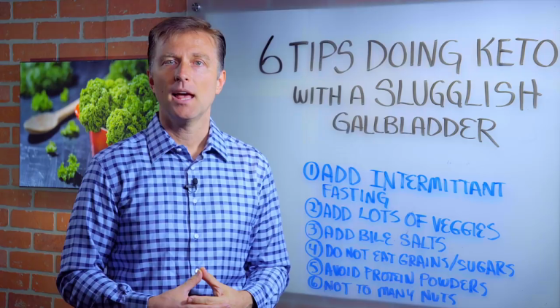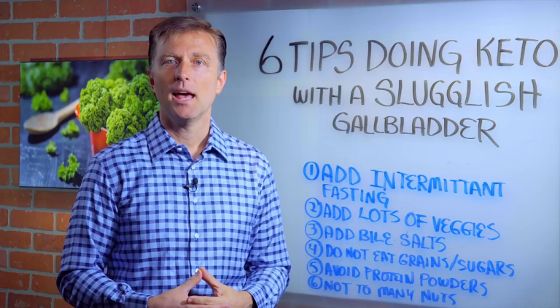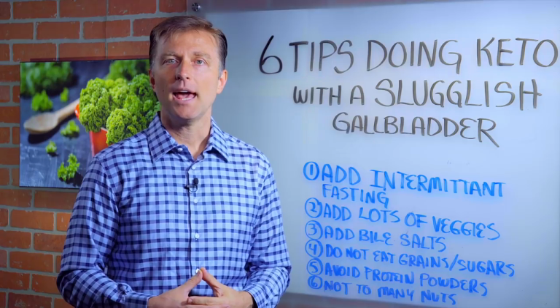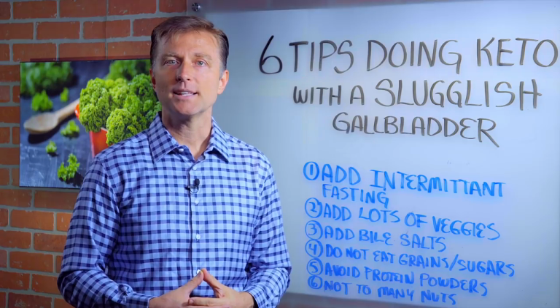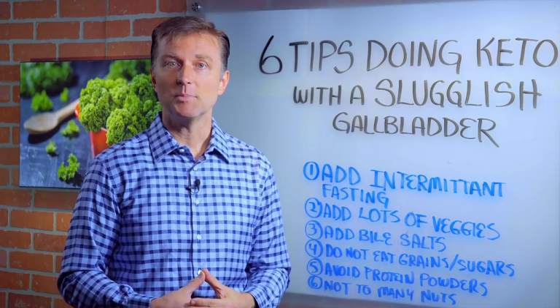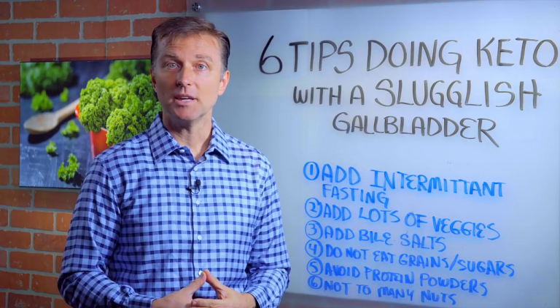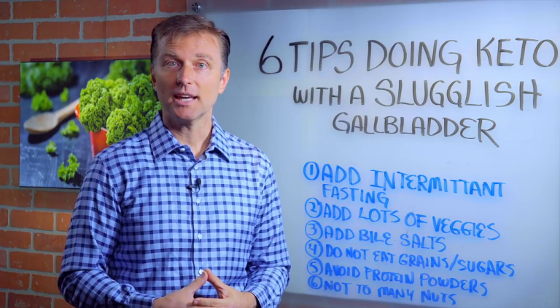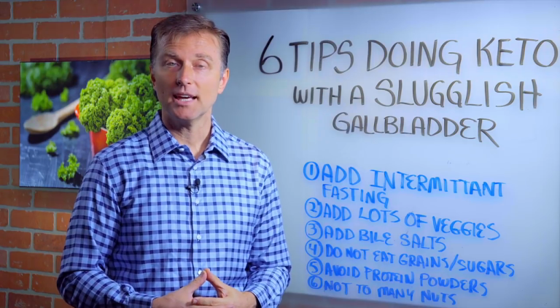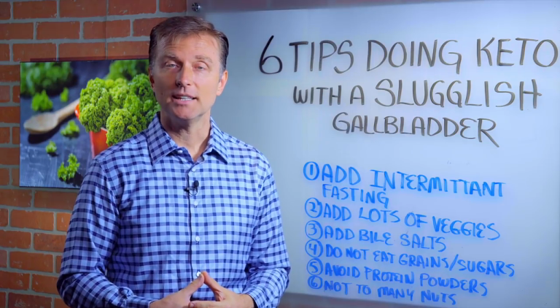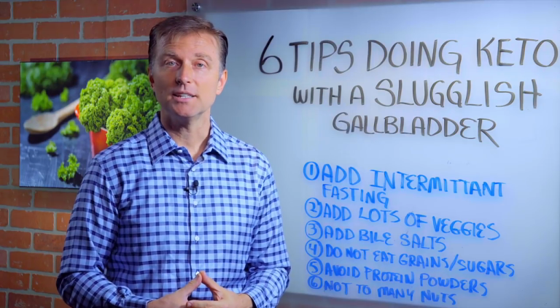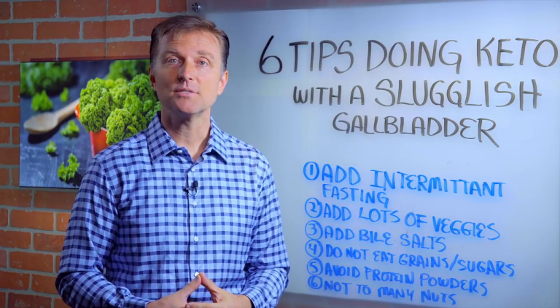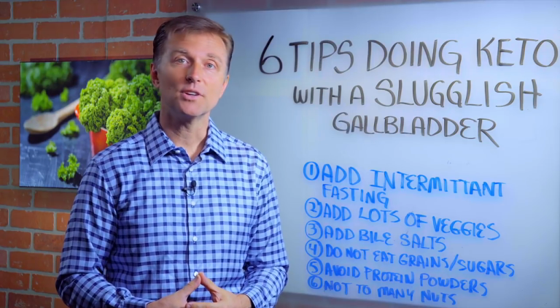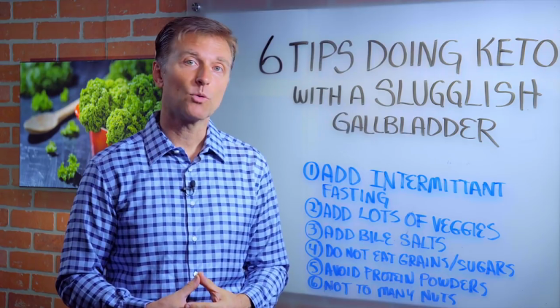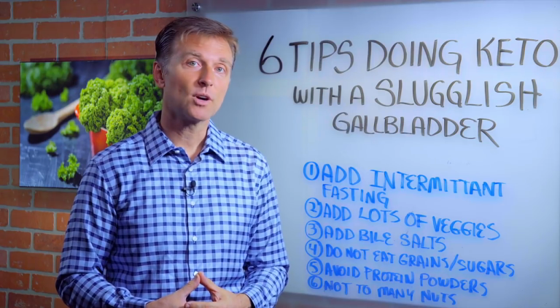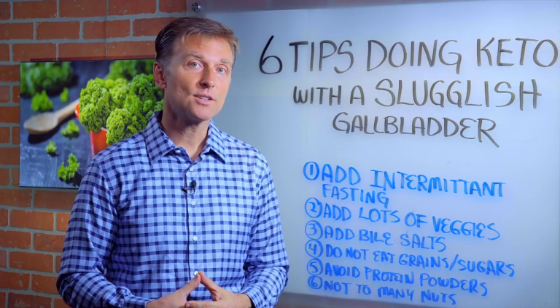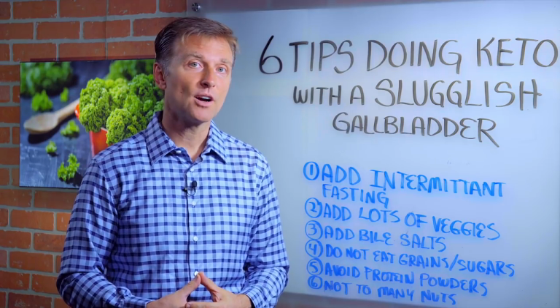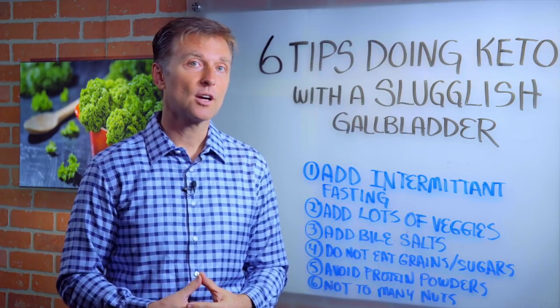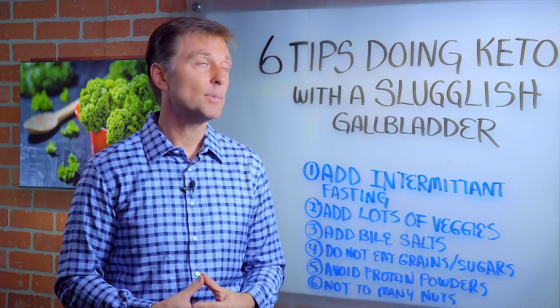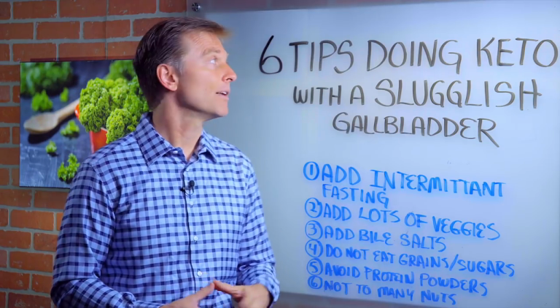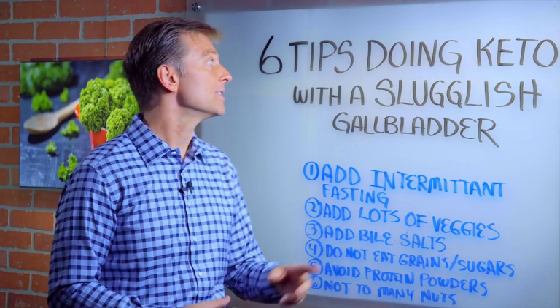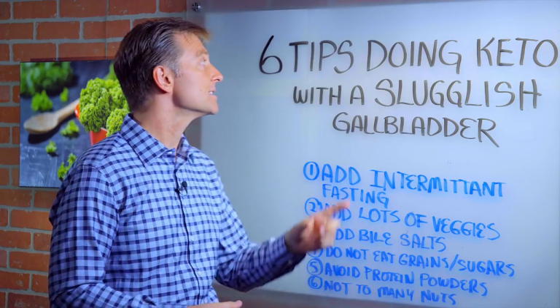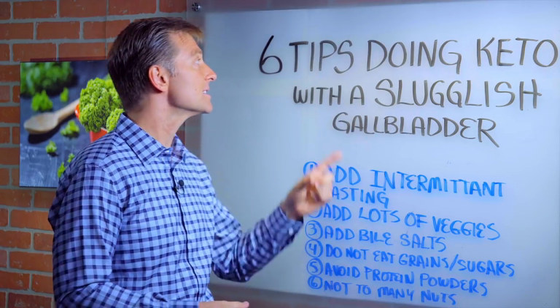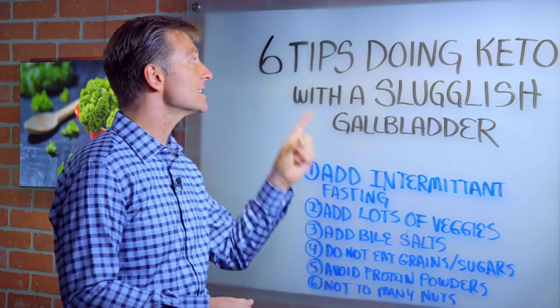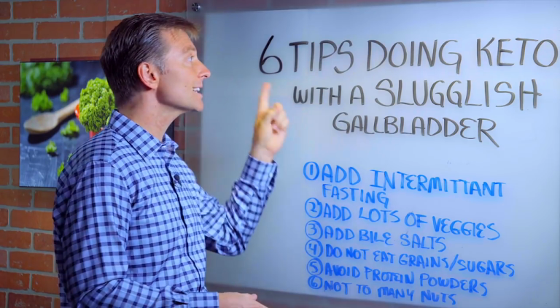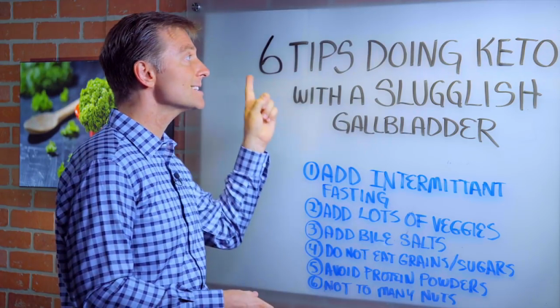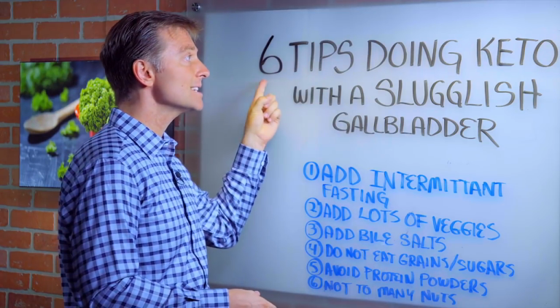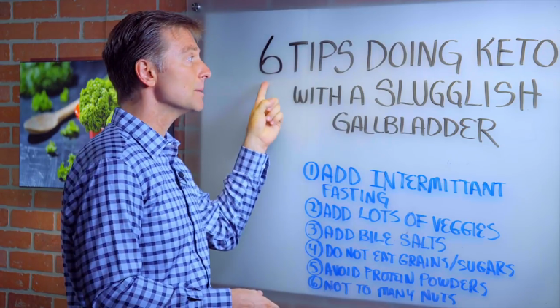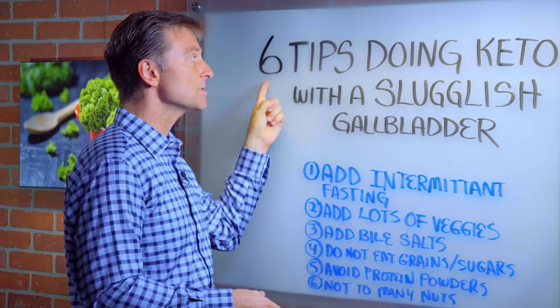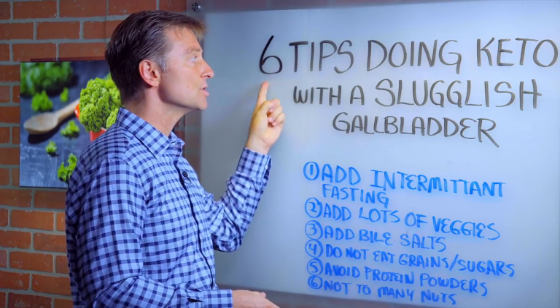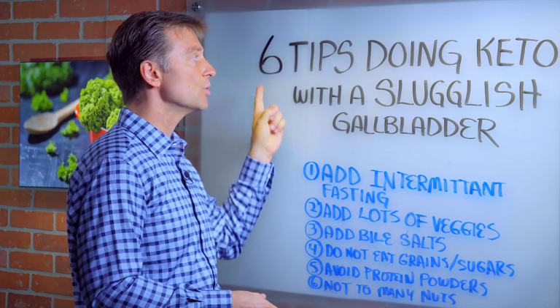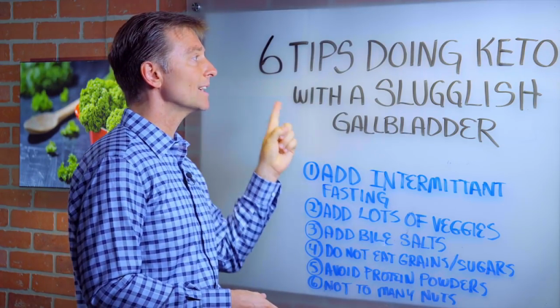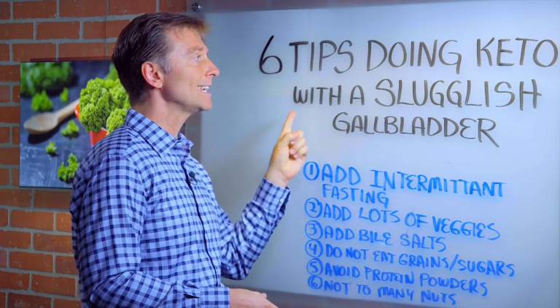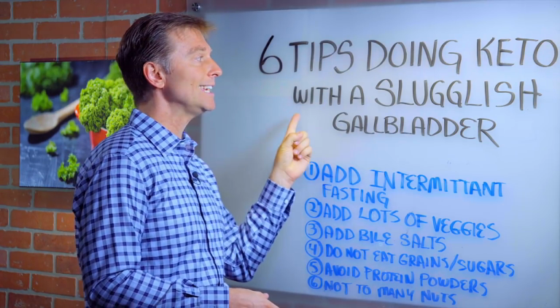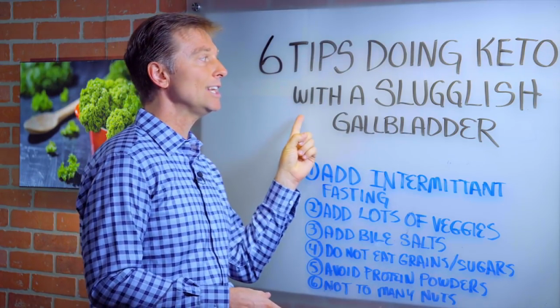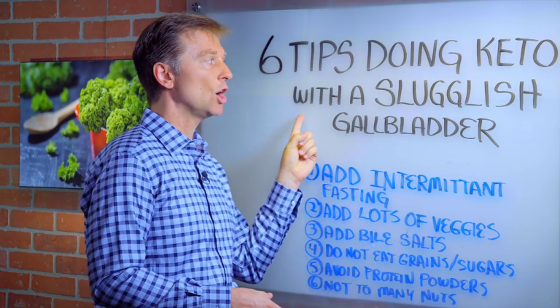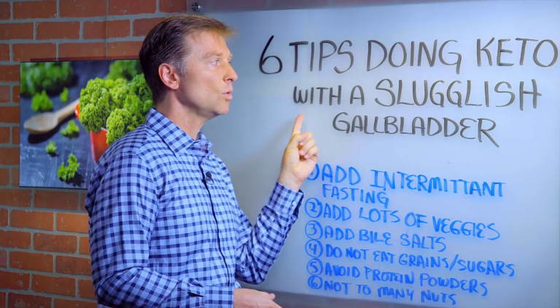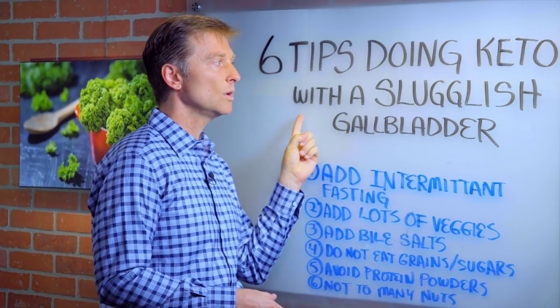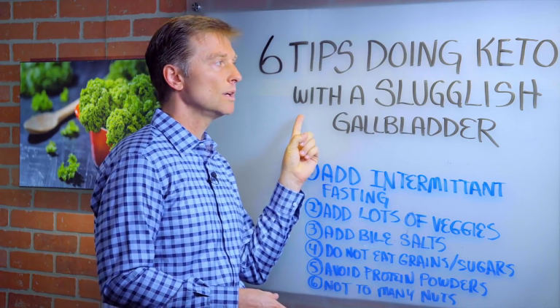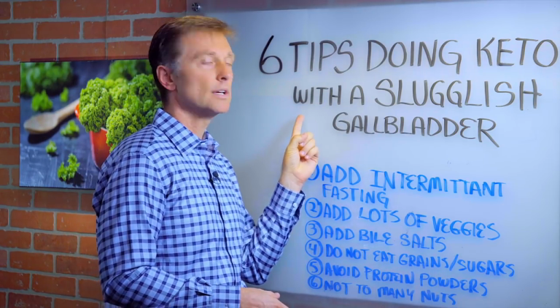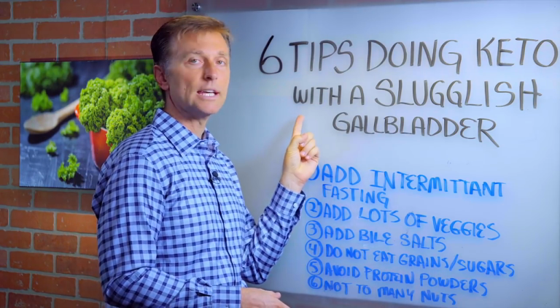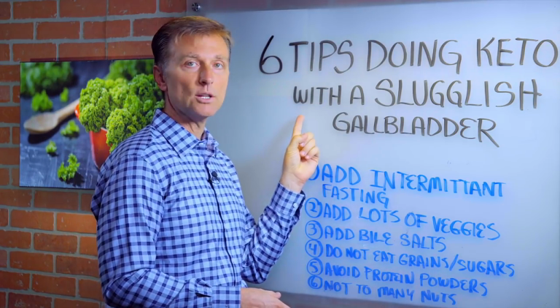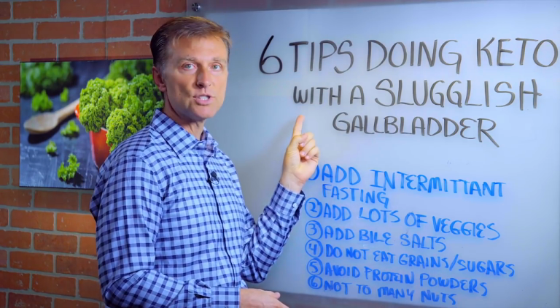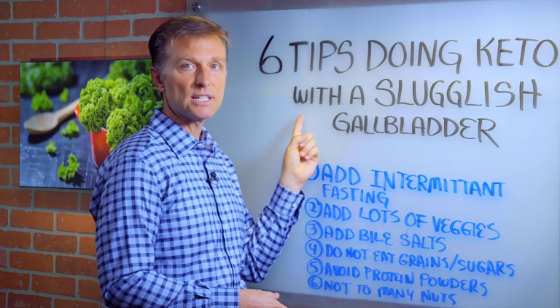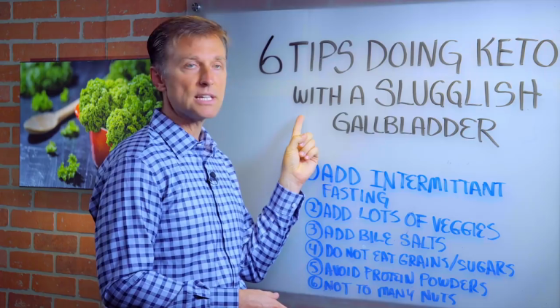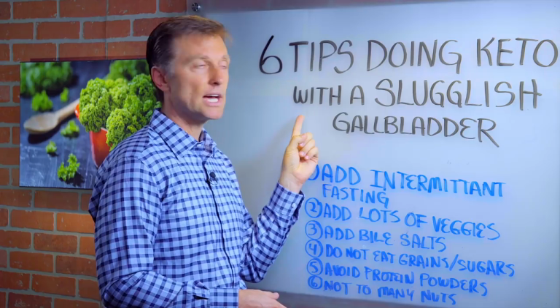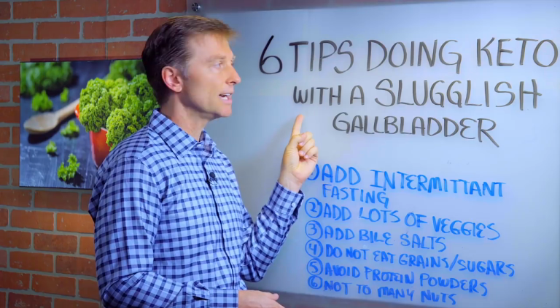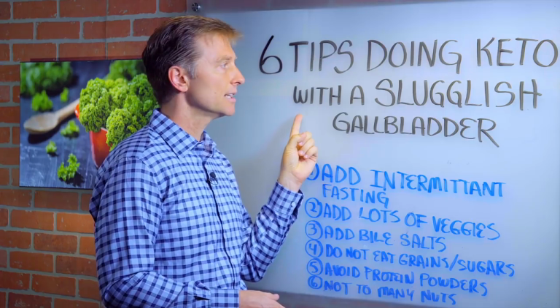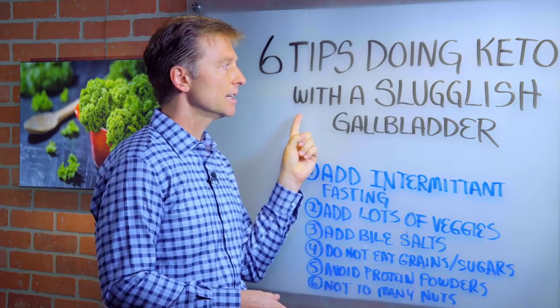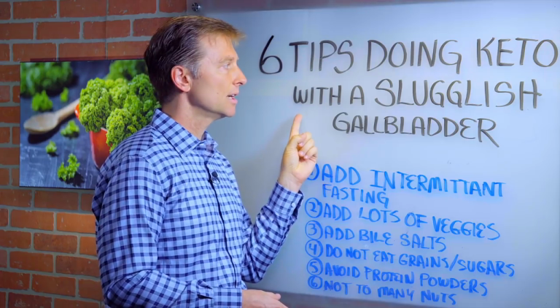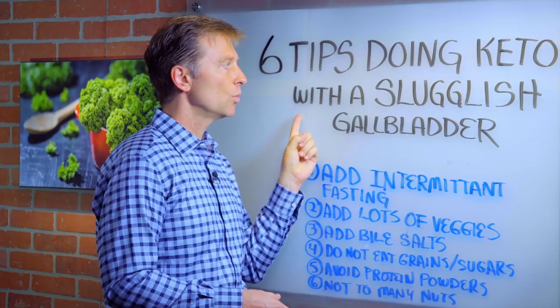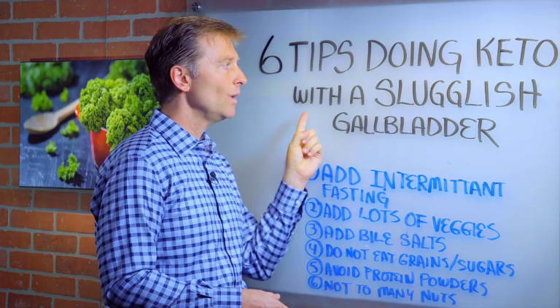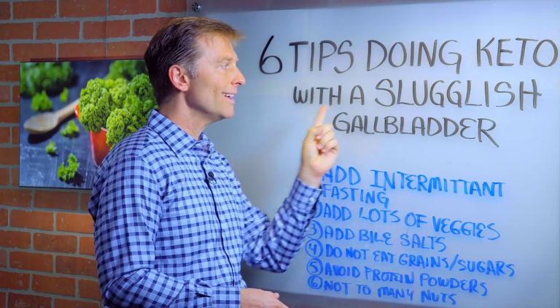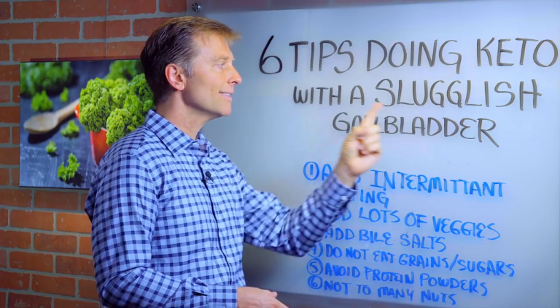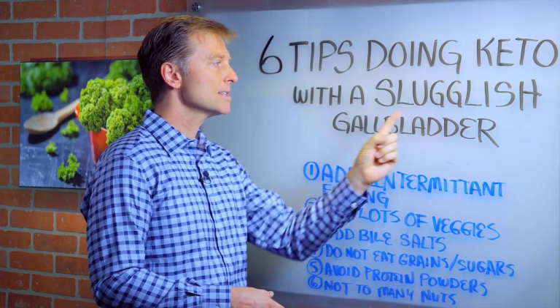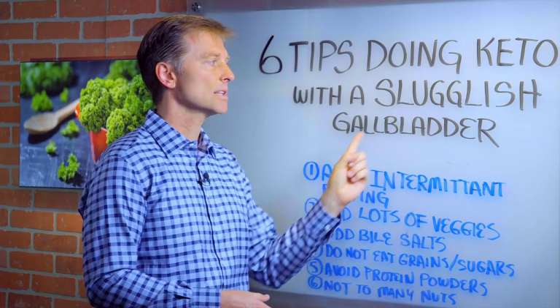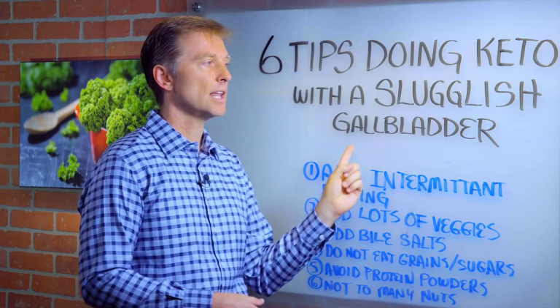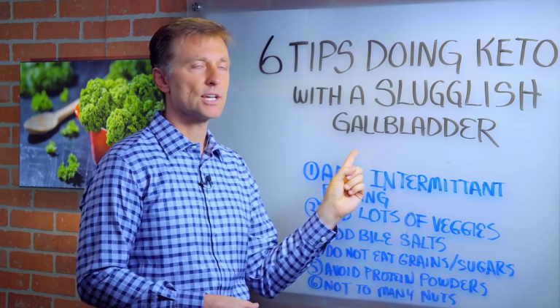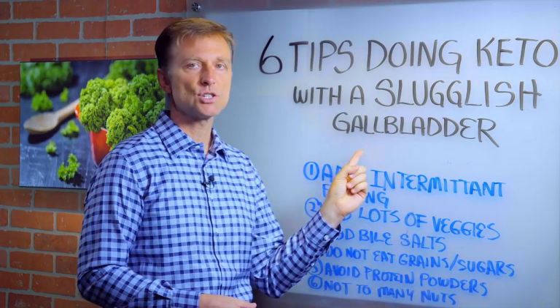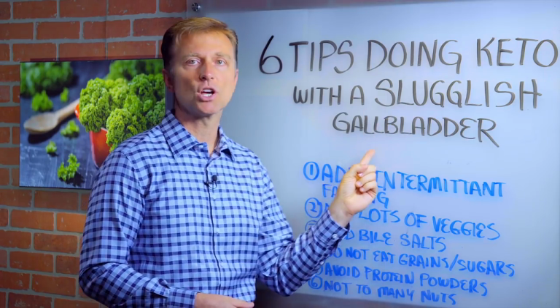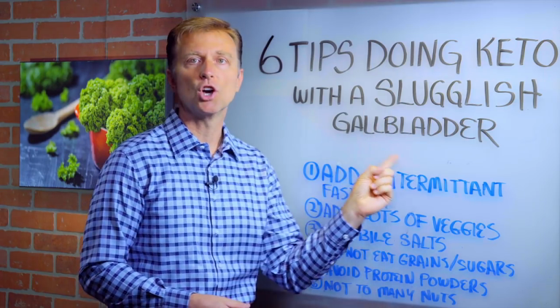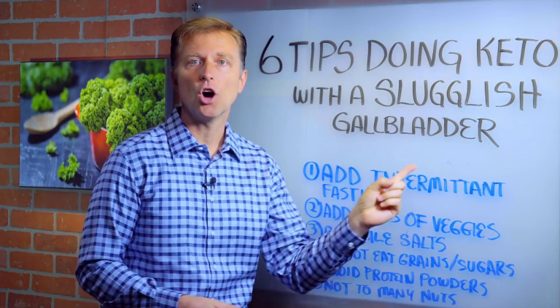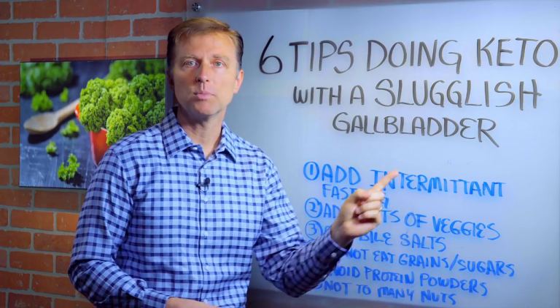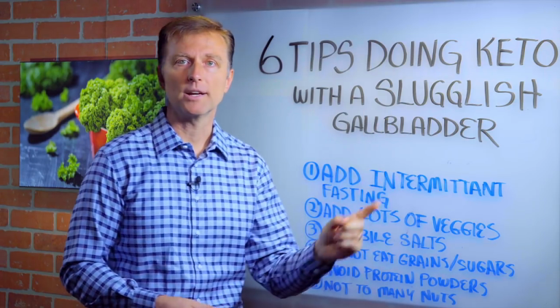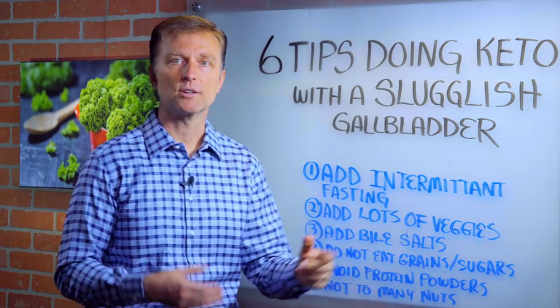Hey, it's me again. In this video, we're going to talk about the six tips for doing a ketogenic diet with a sluggish gallbladder.